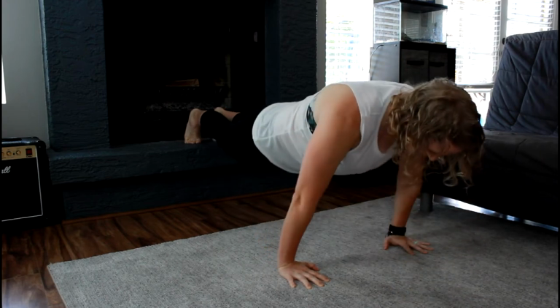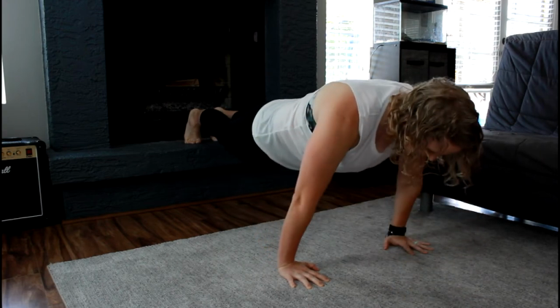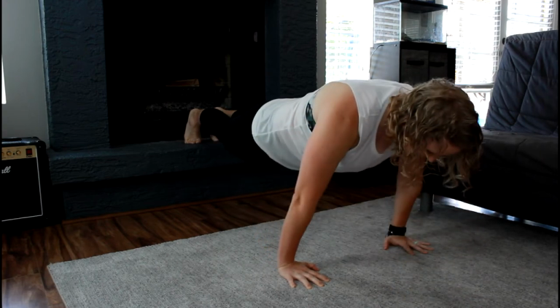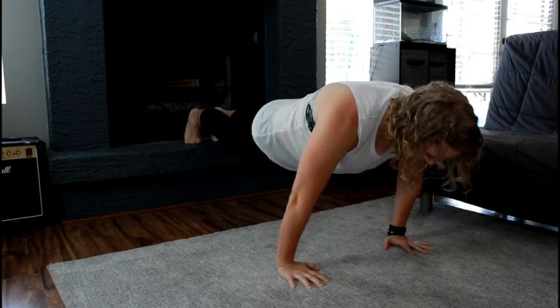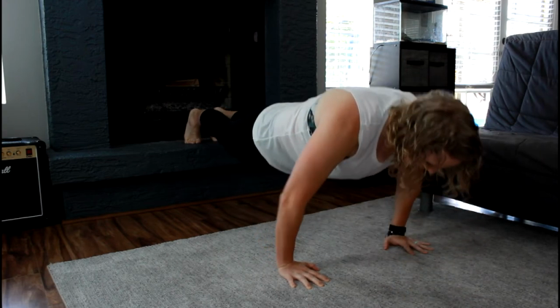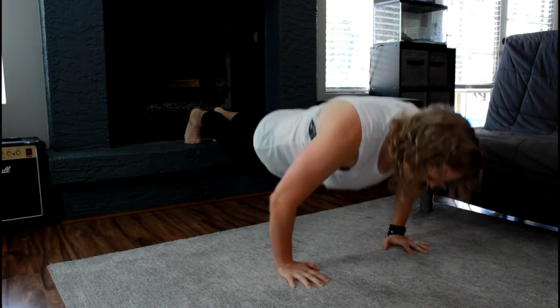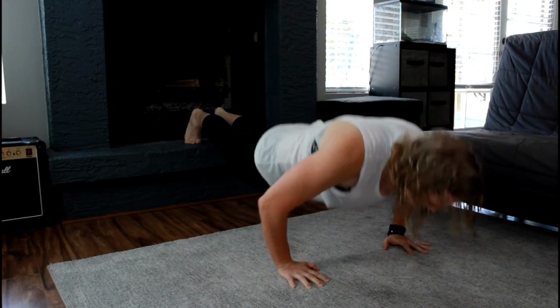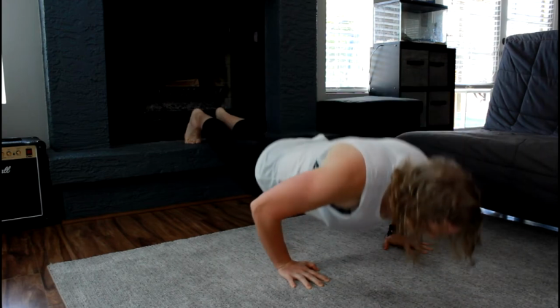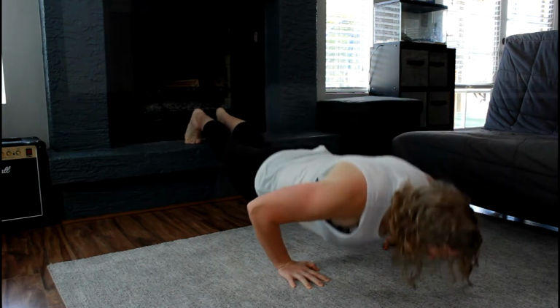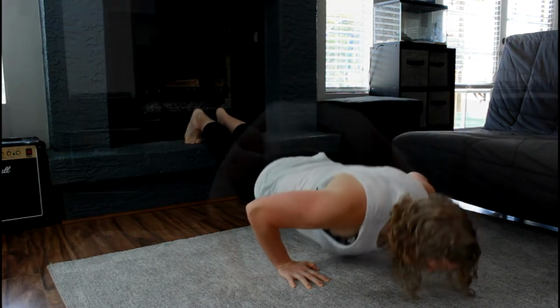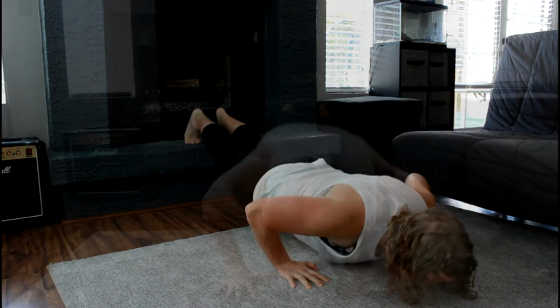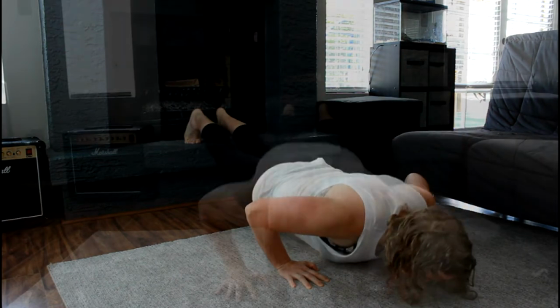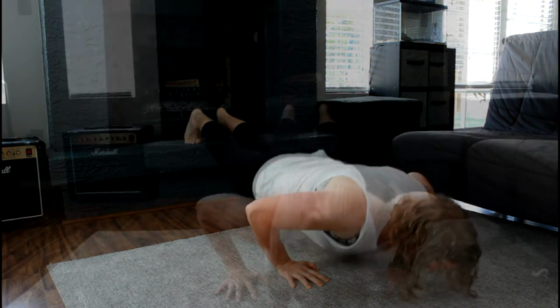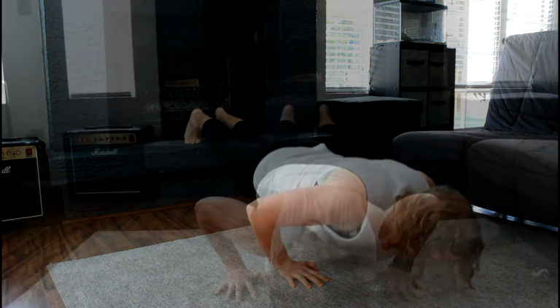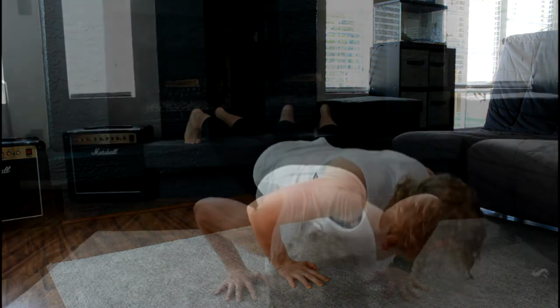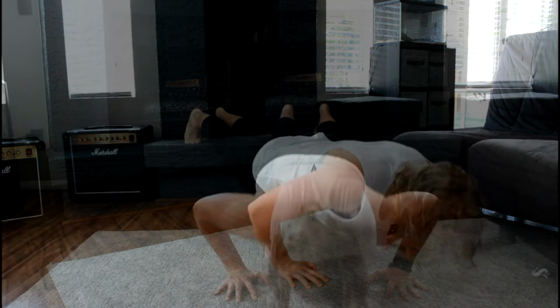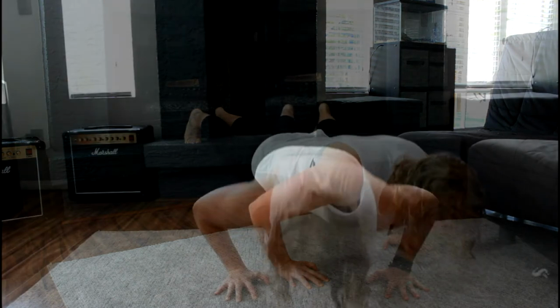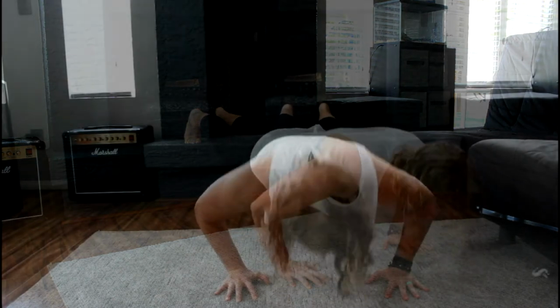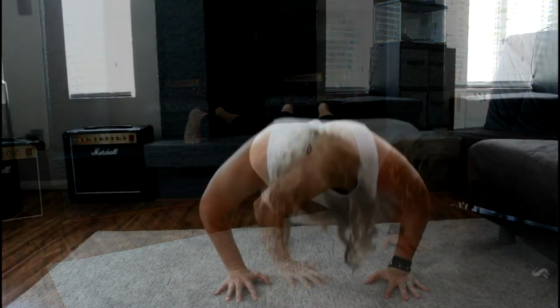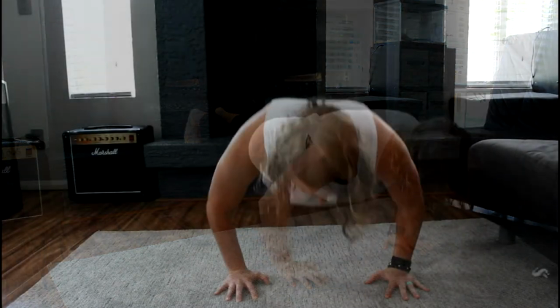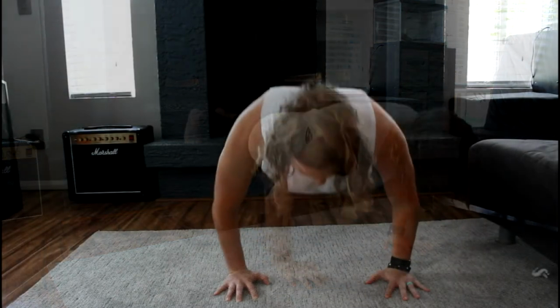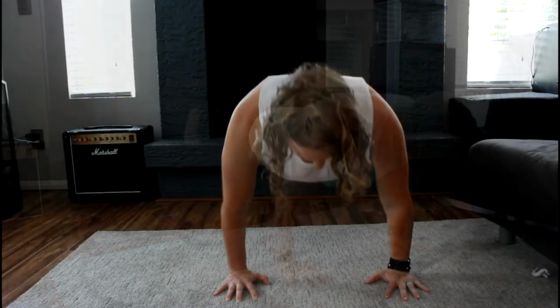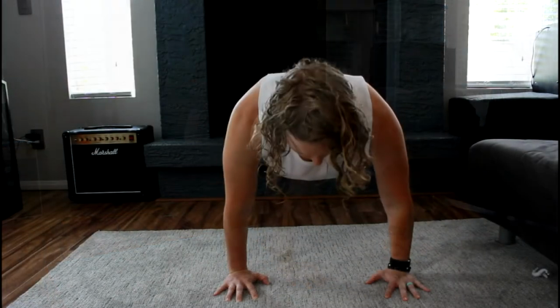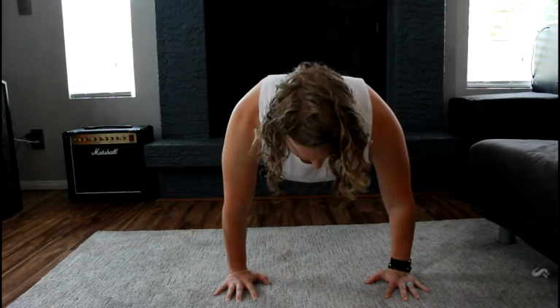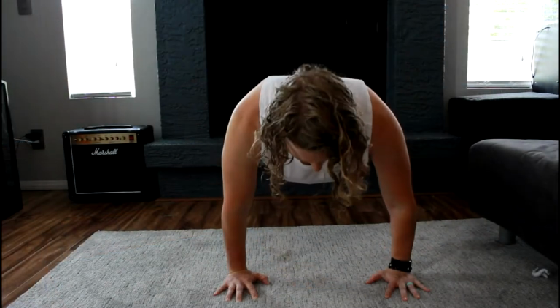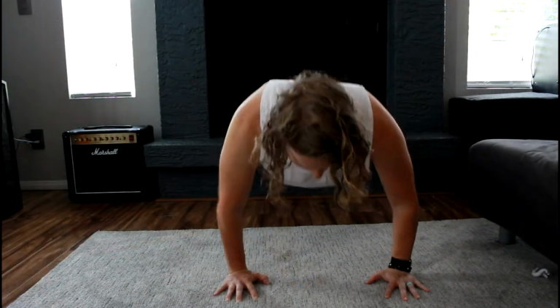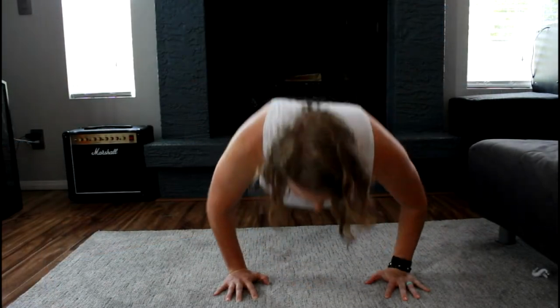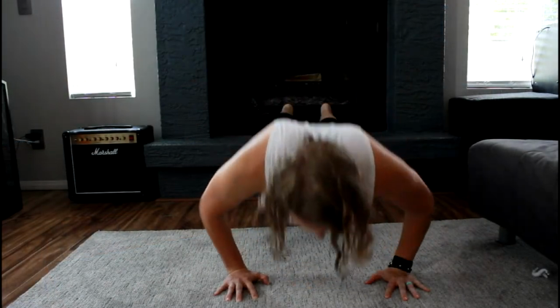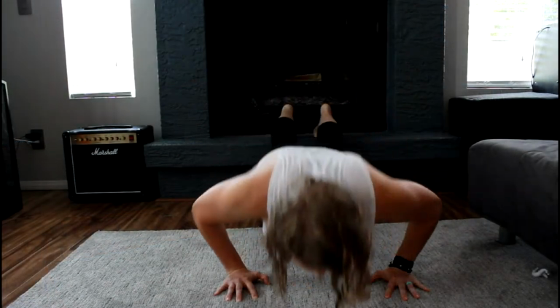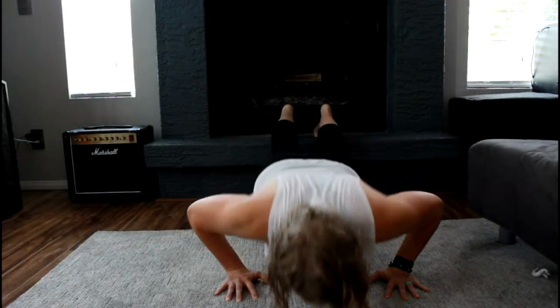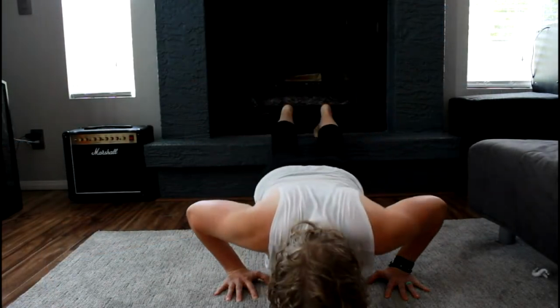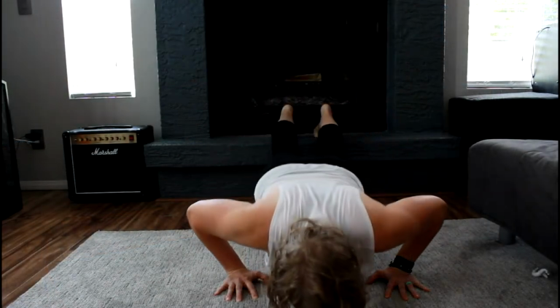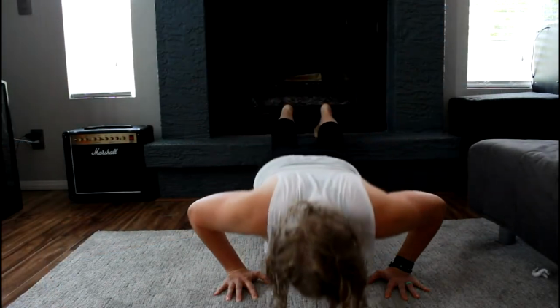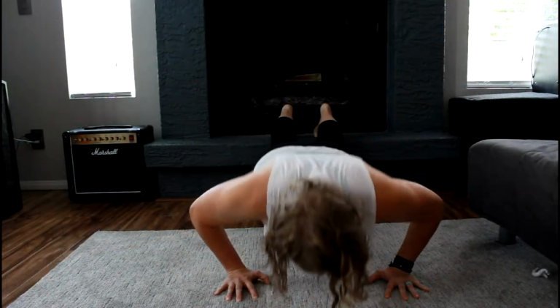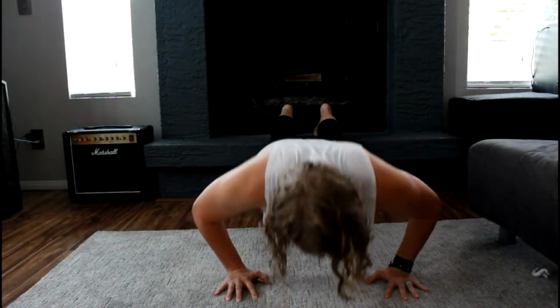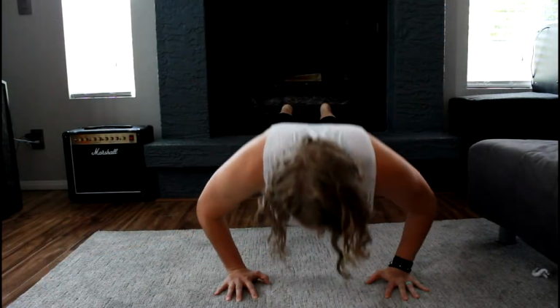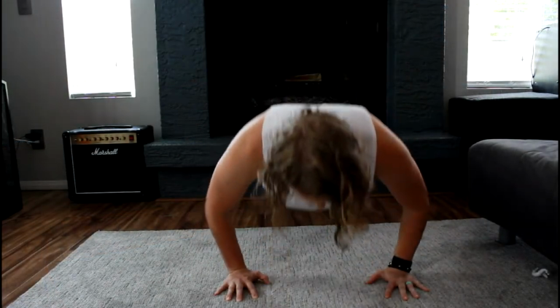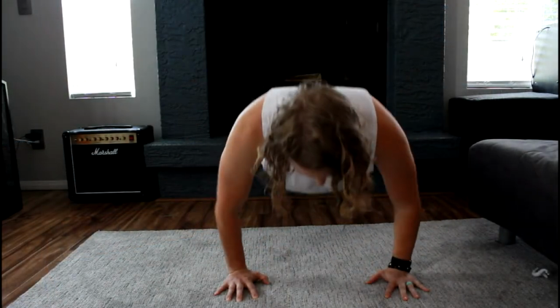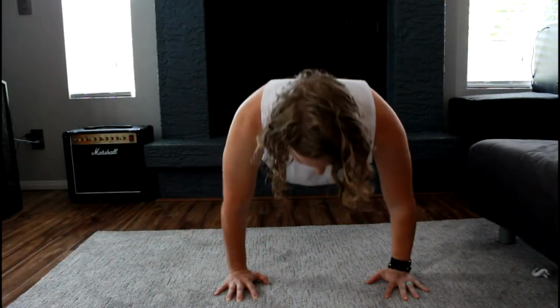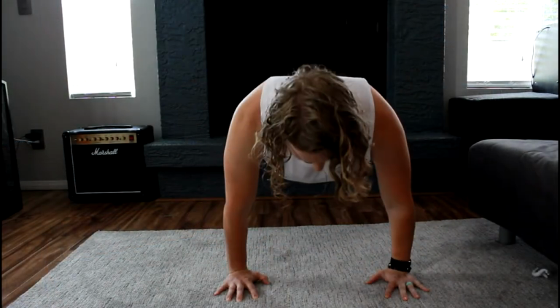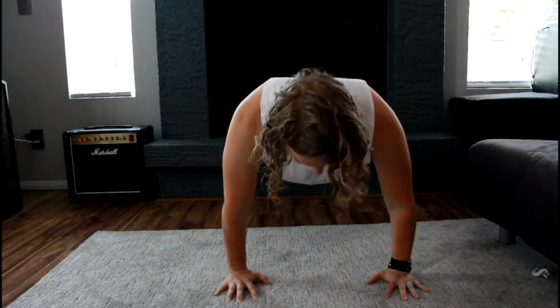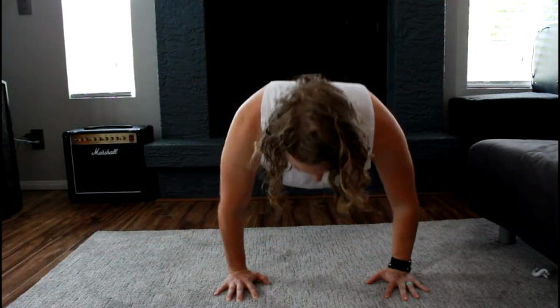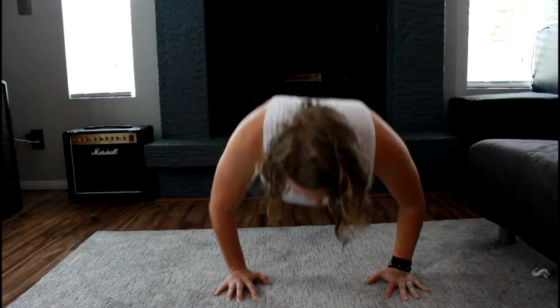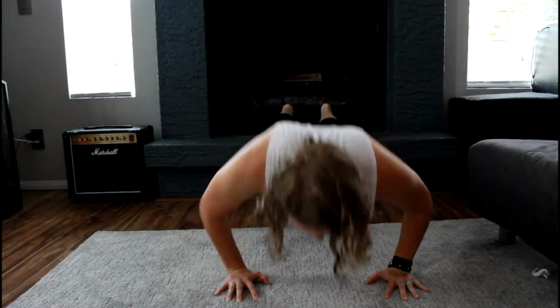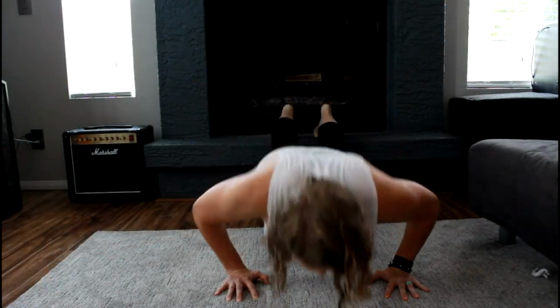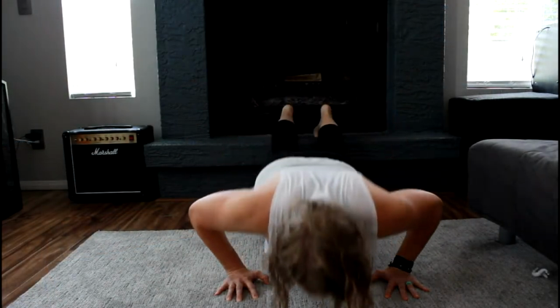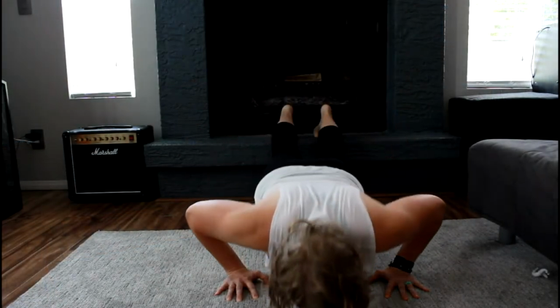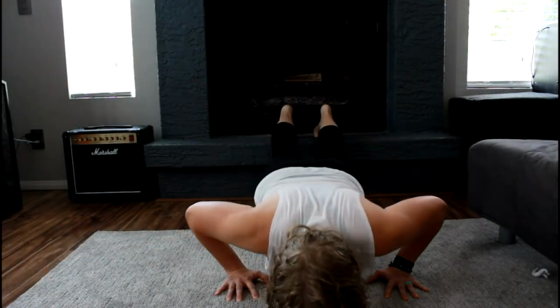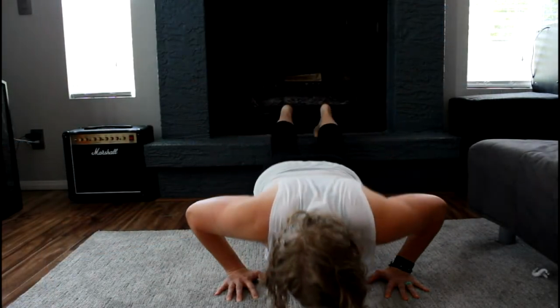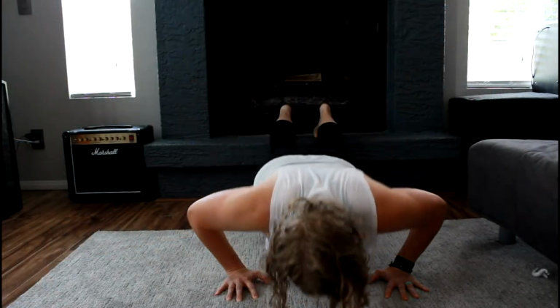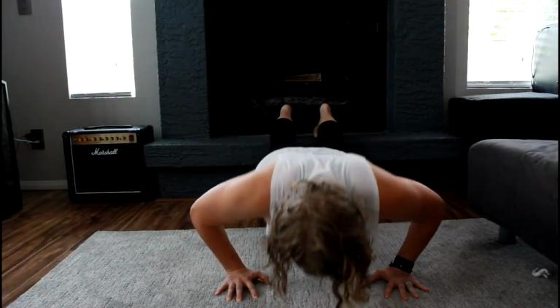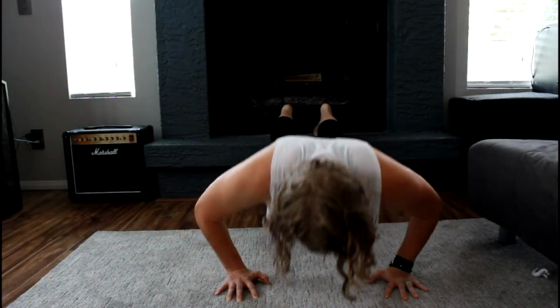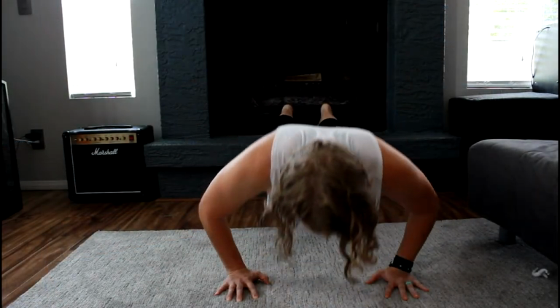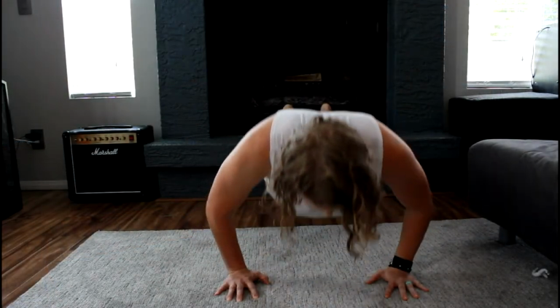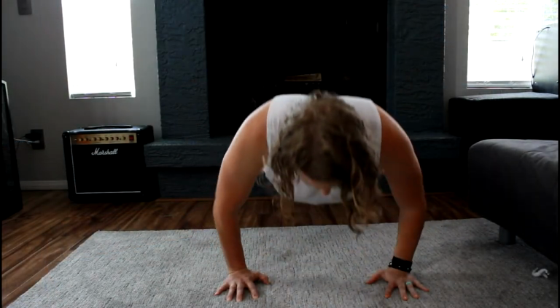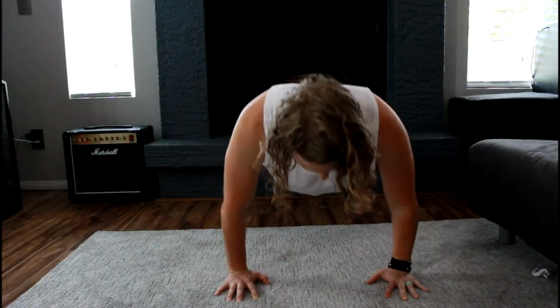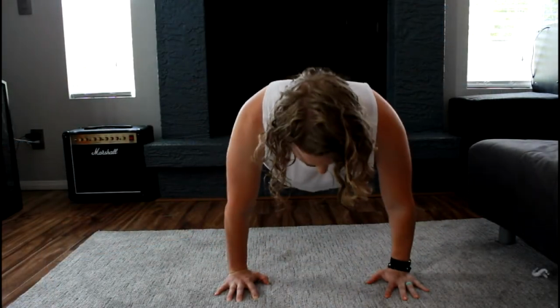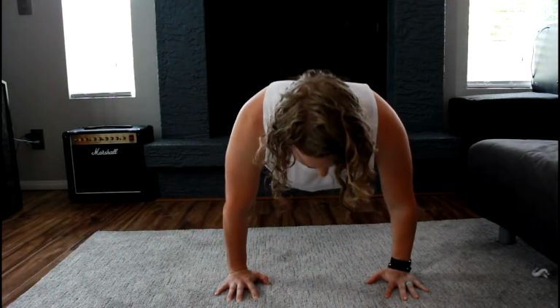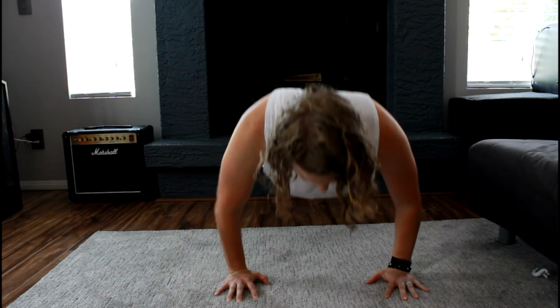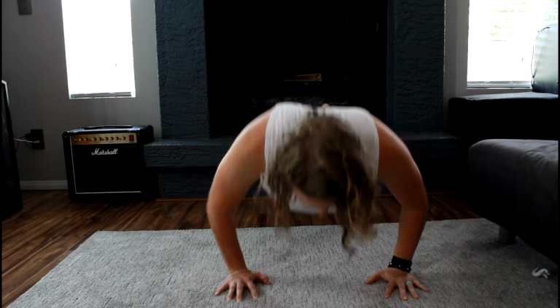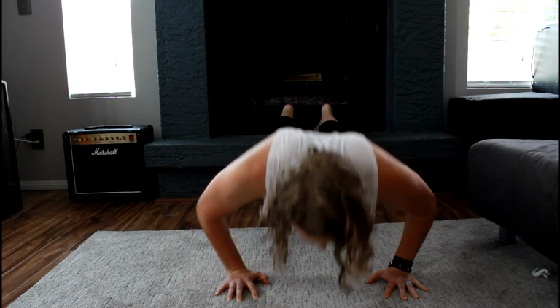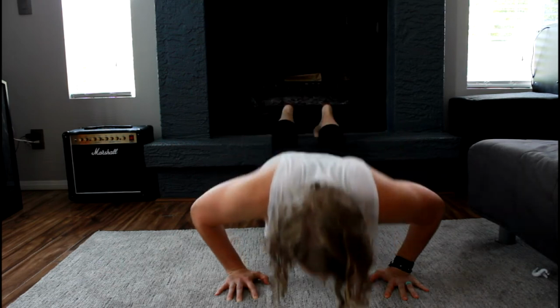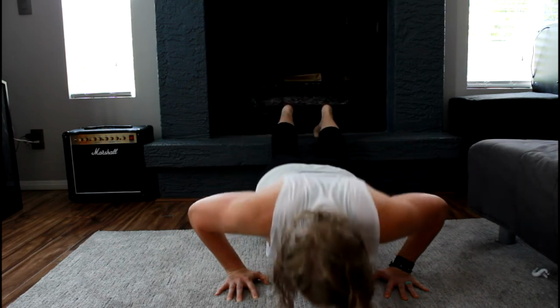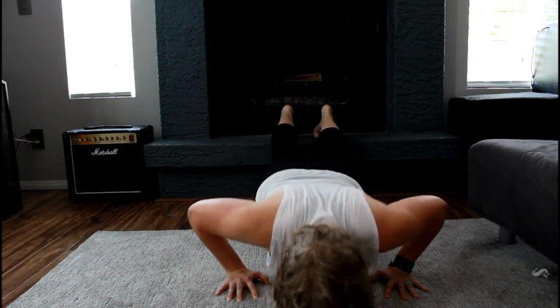Drive your elbows down at a 45 degree angle and lower your chest toward the floor. Shove the floor away from your body to get back to the starting position.